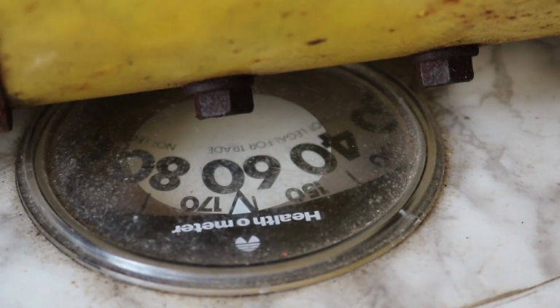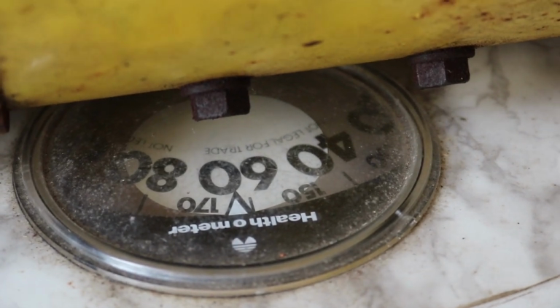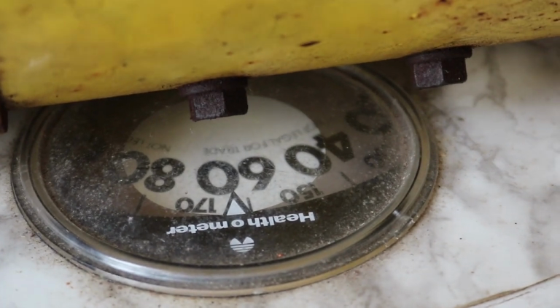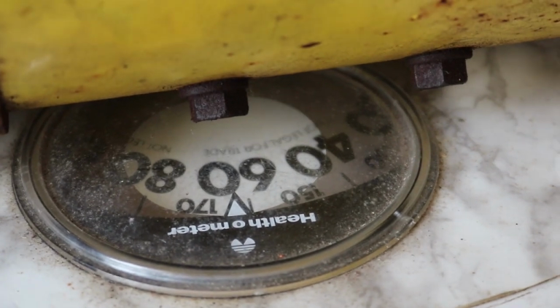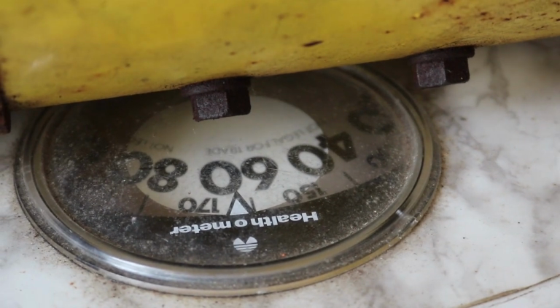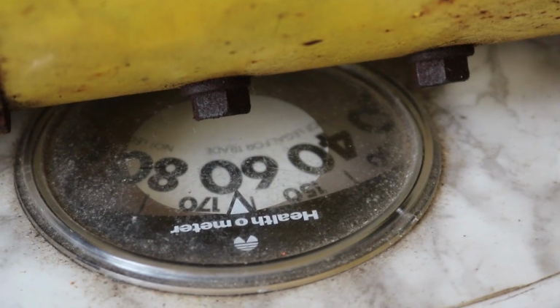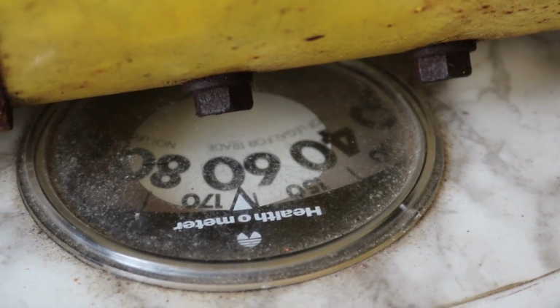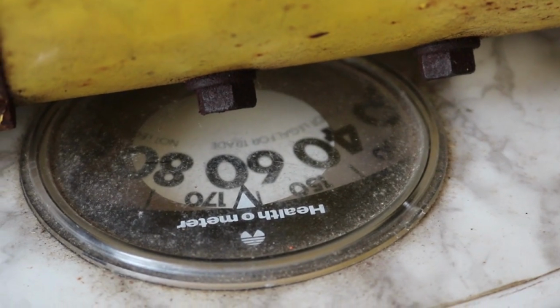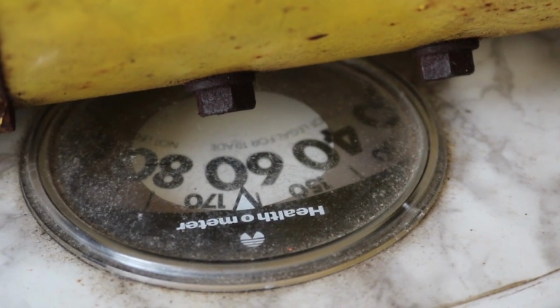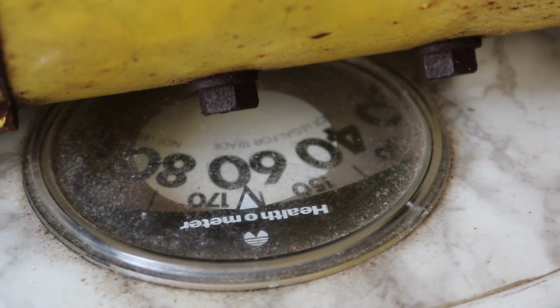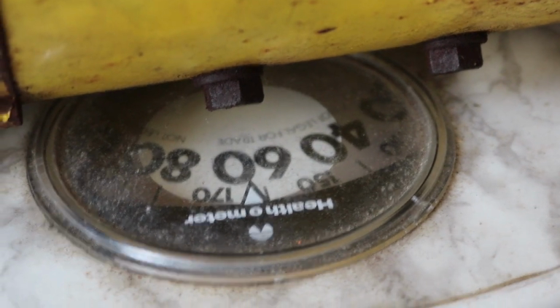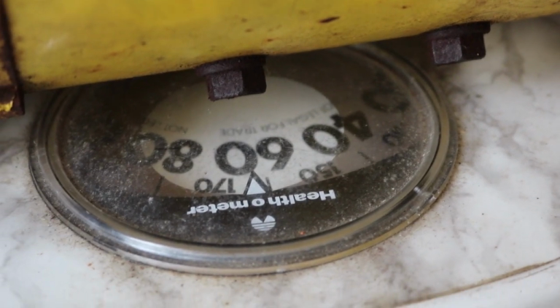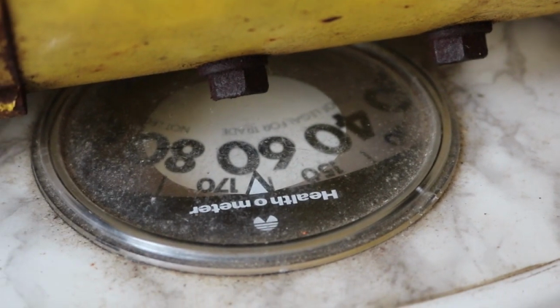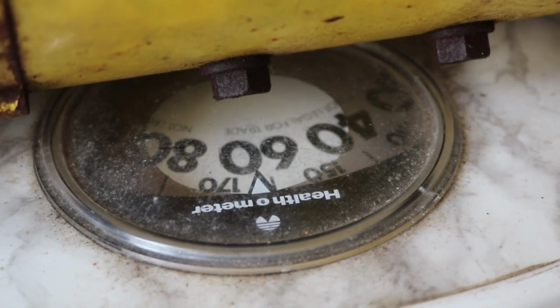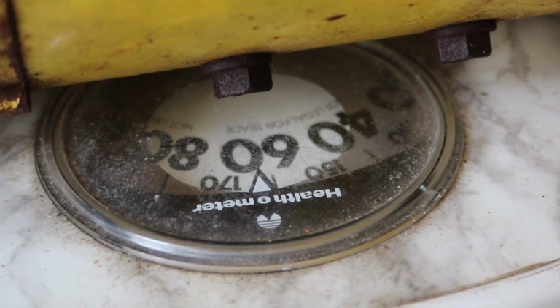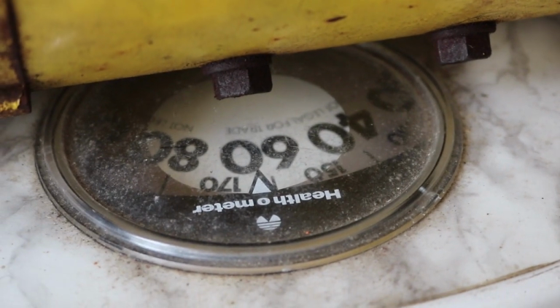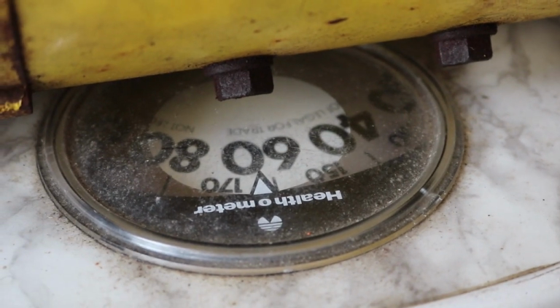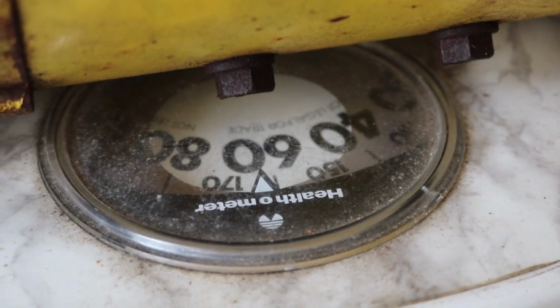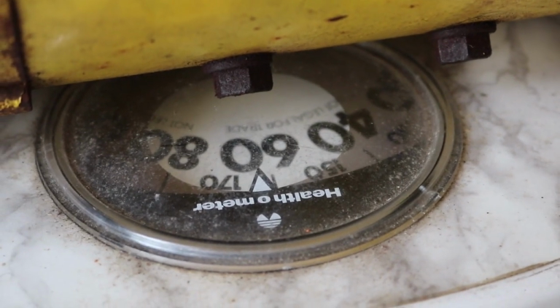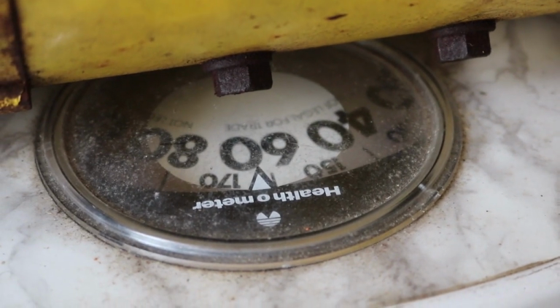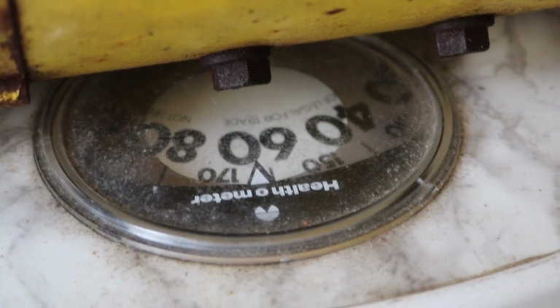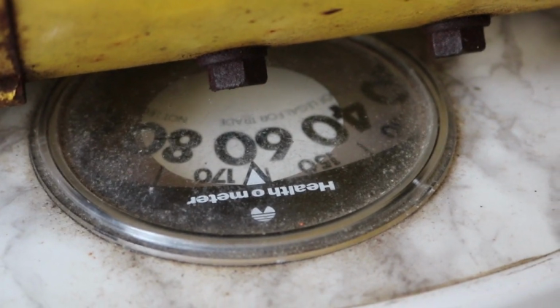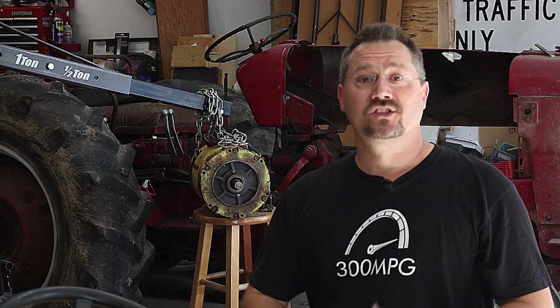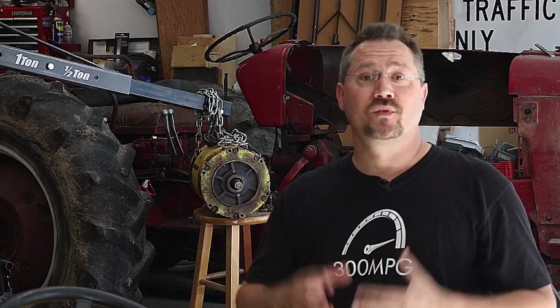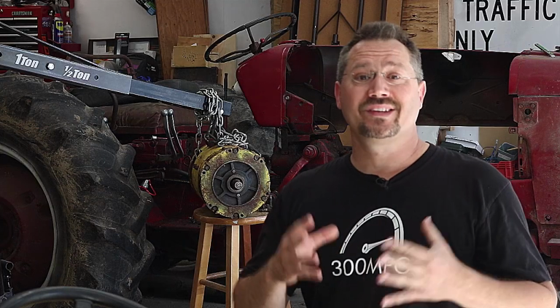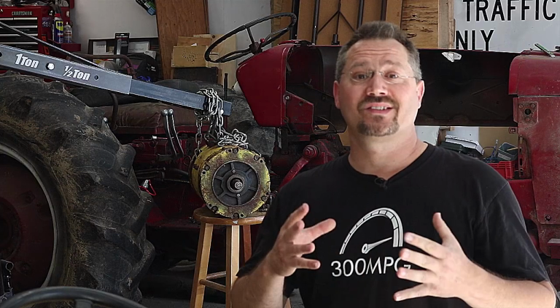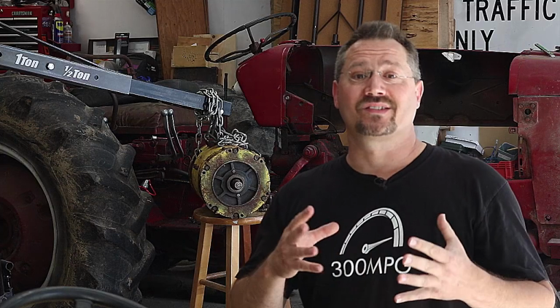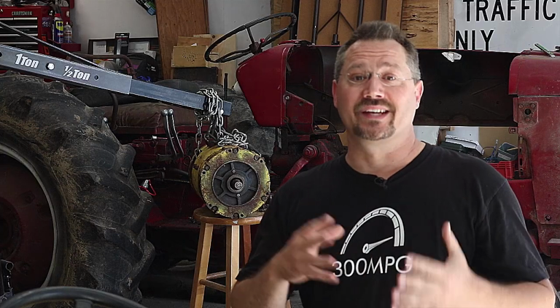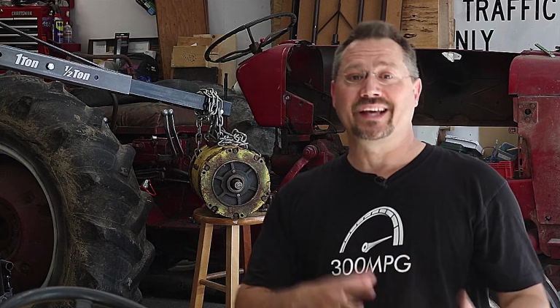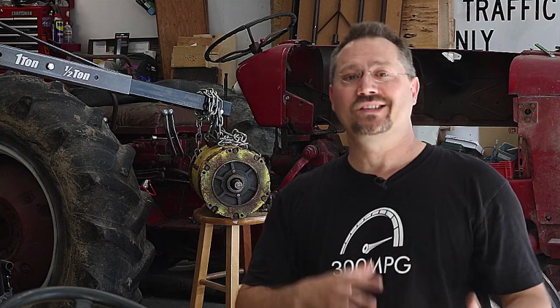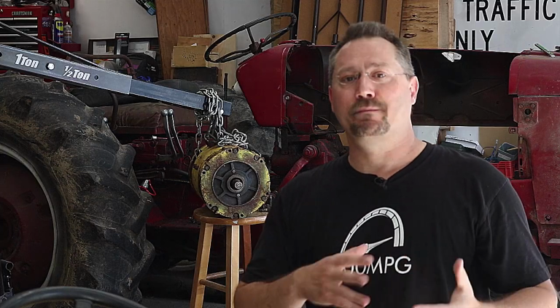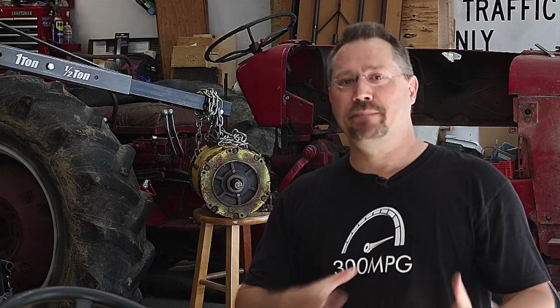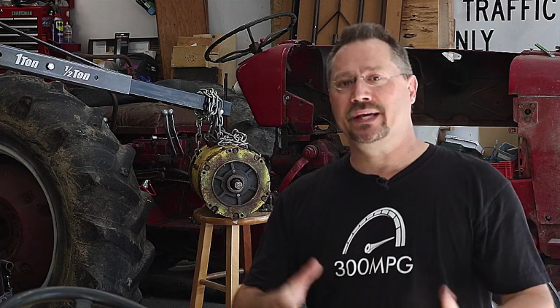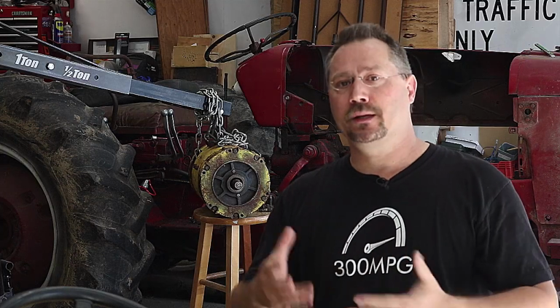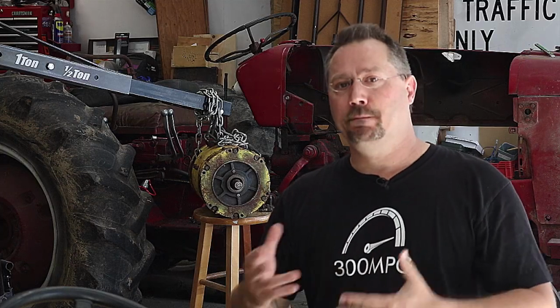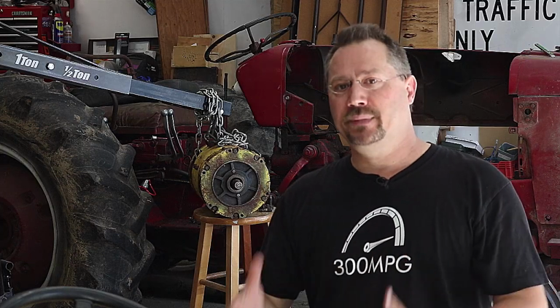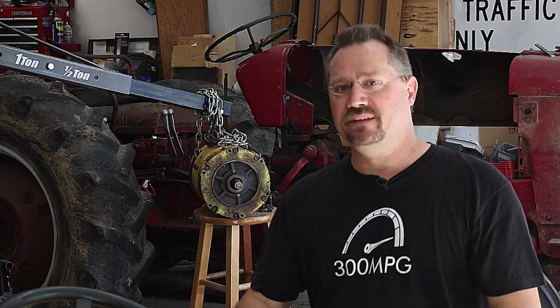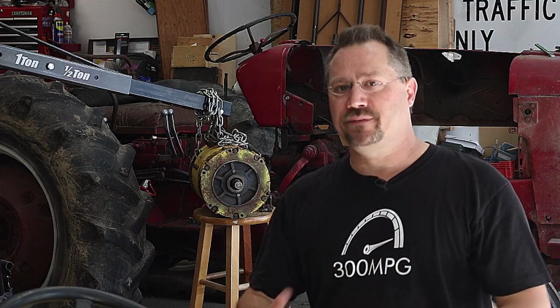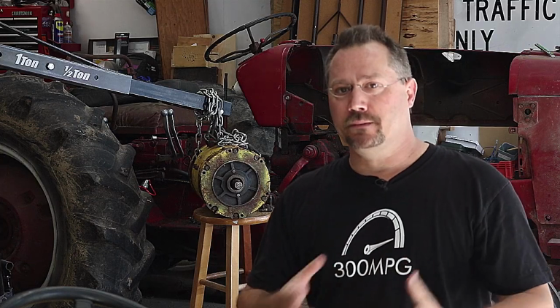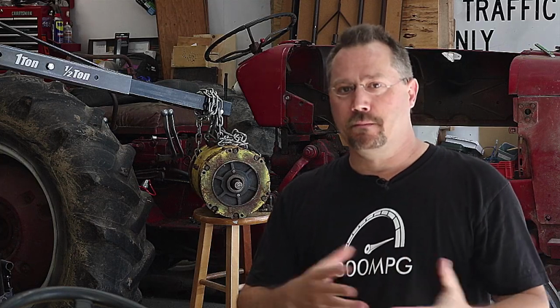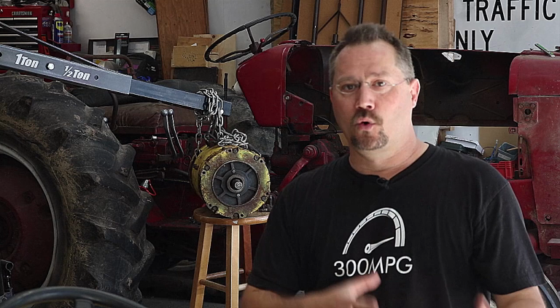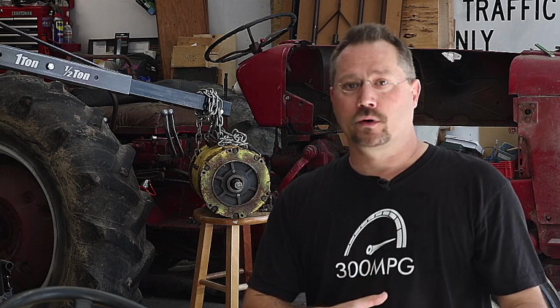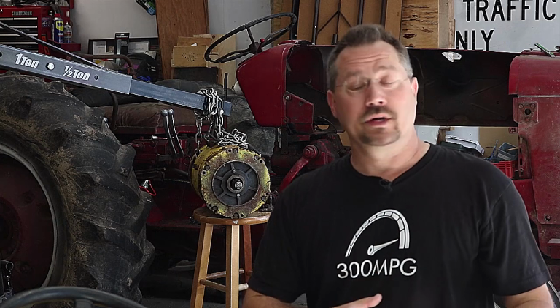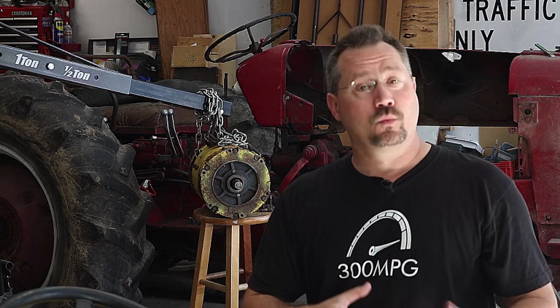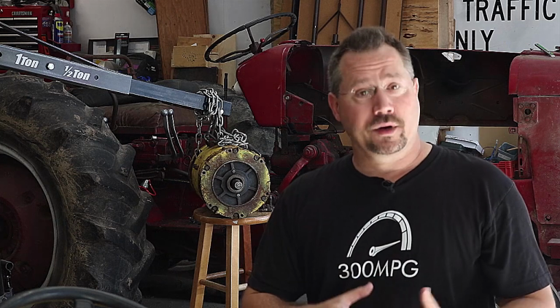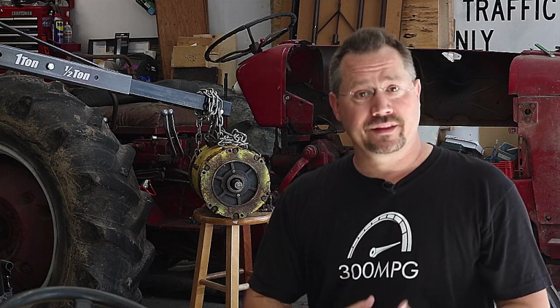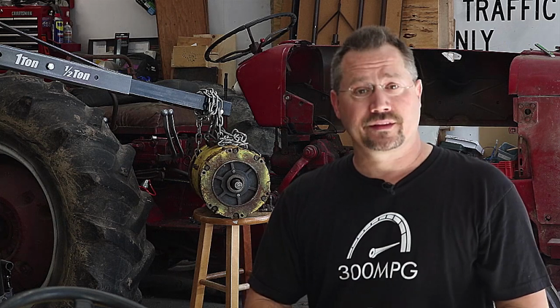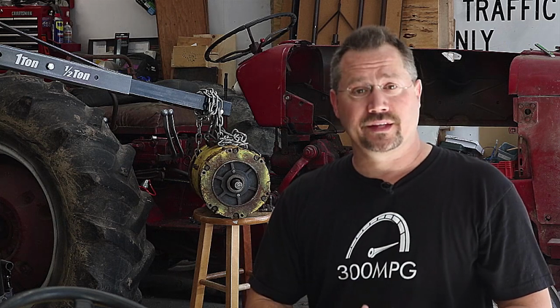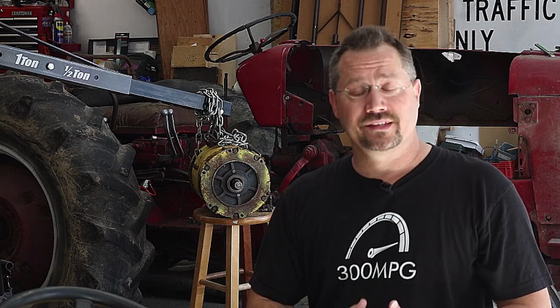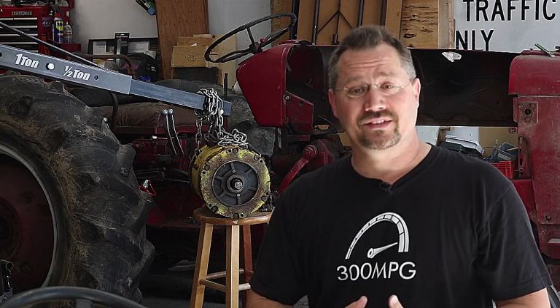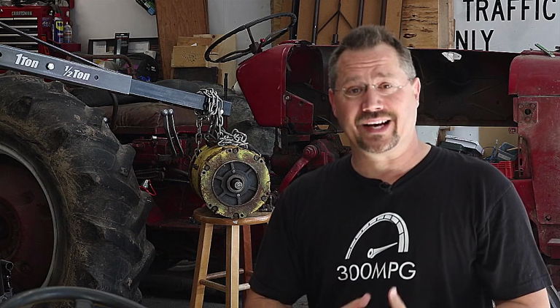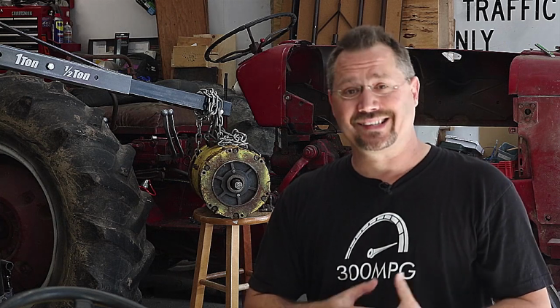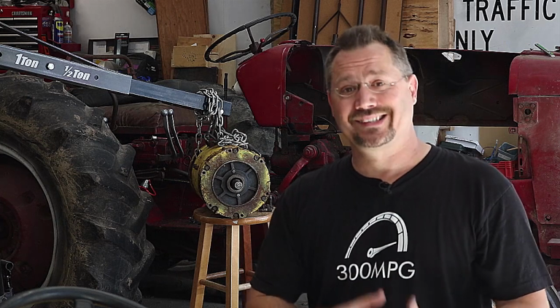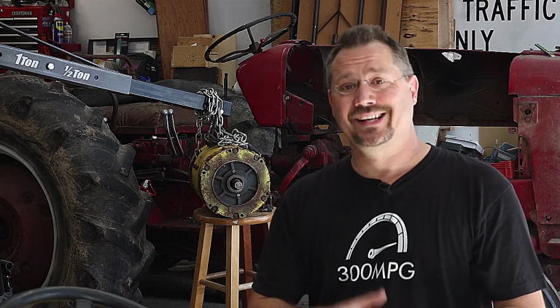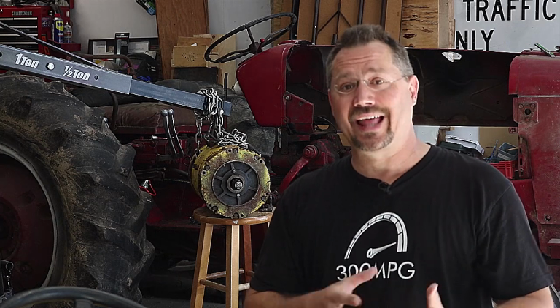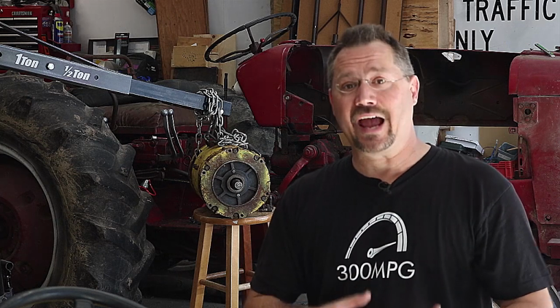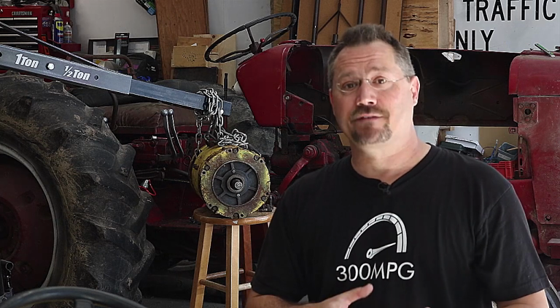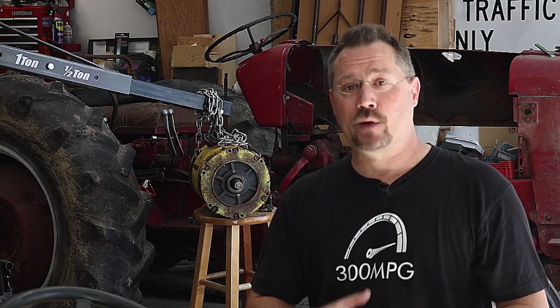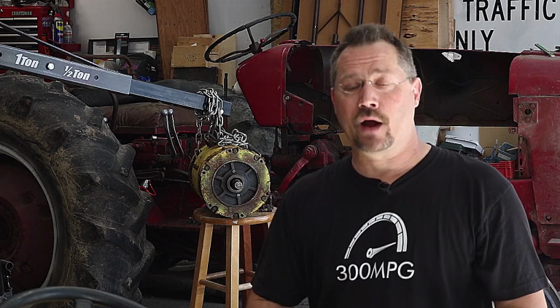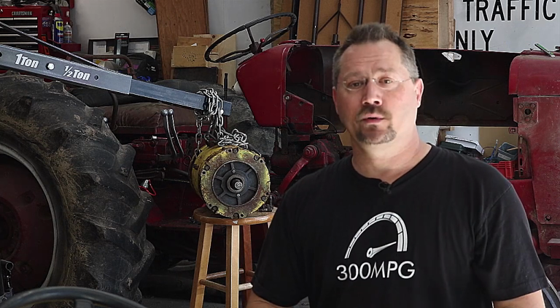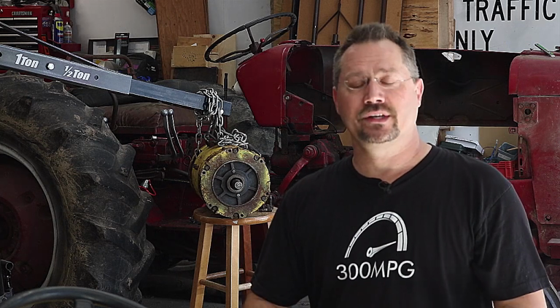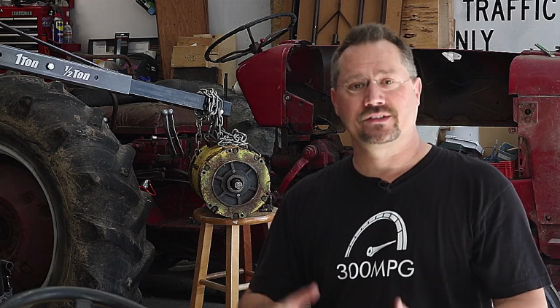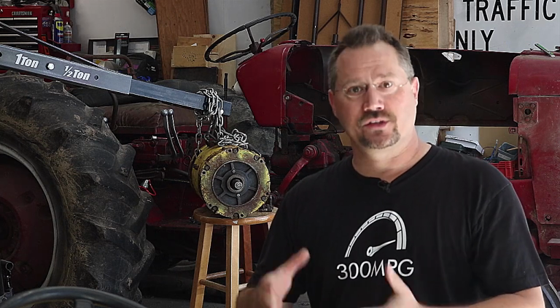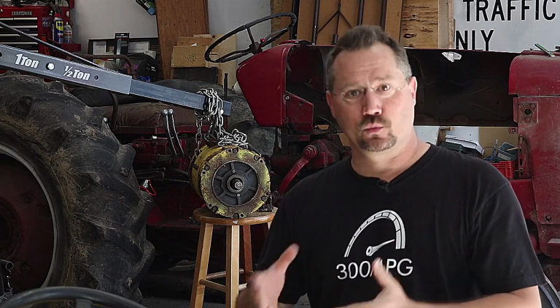Including putting it on a scale right away just so we knew what it weighed. Here it is on the scale — approximately 165 pounds. So this is a nice big beefy motor.